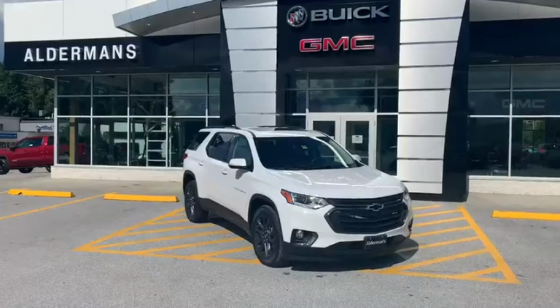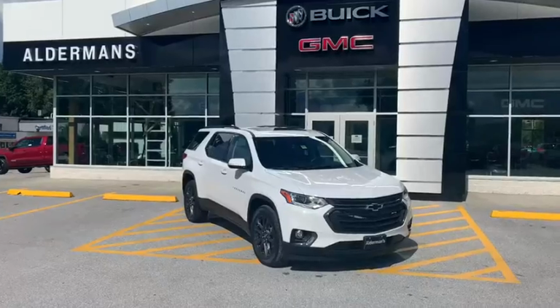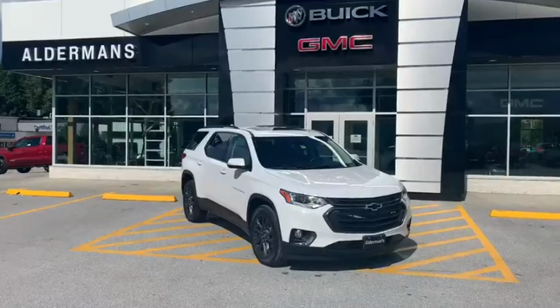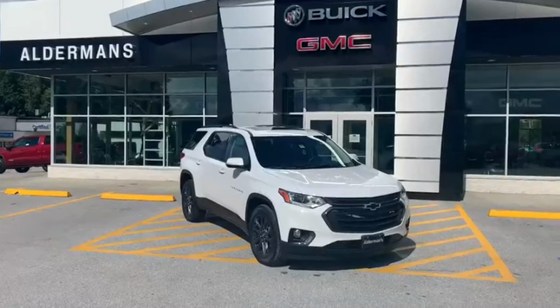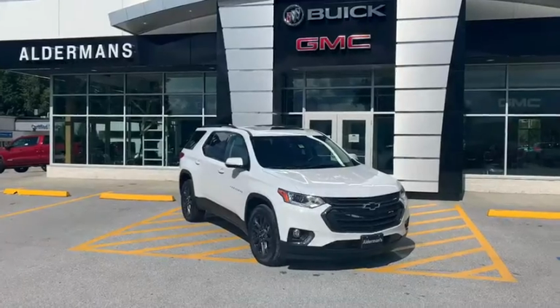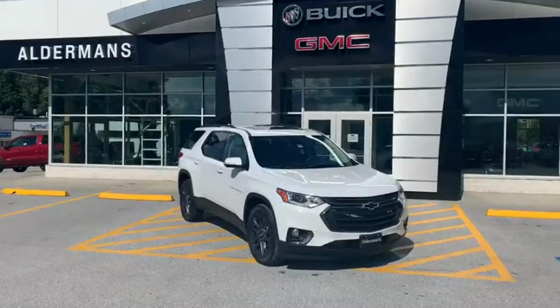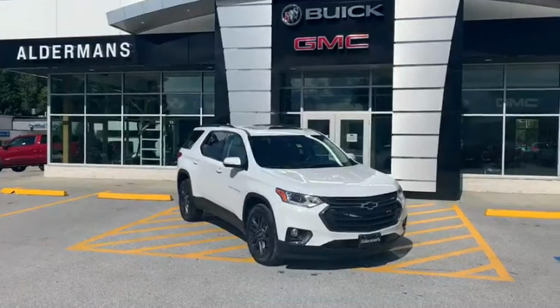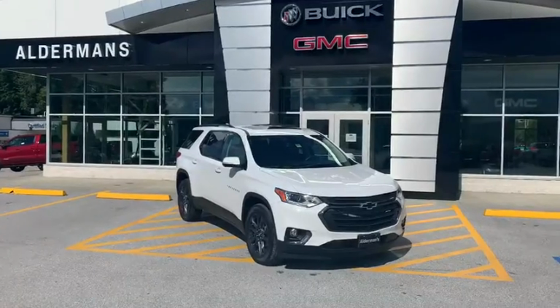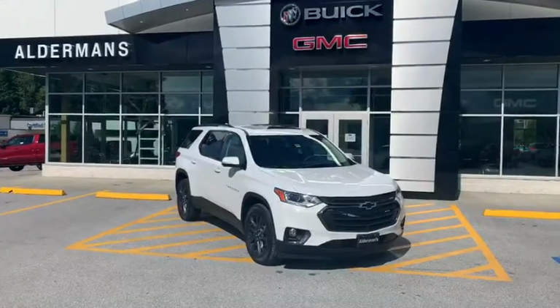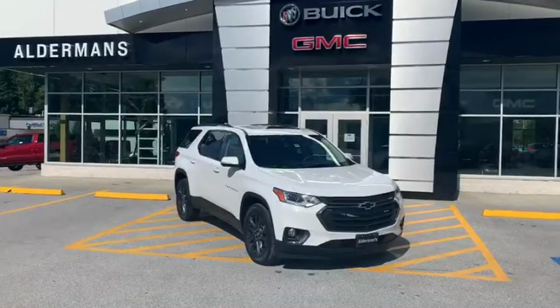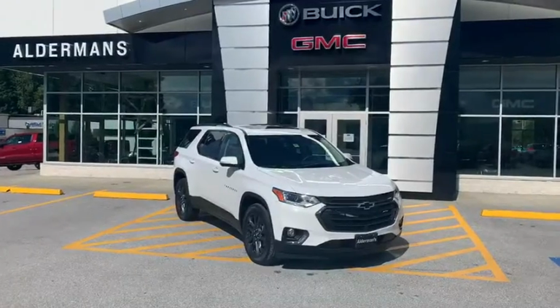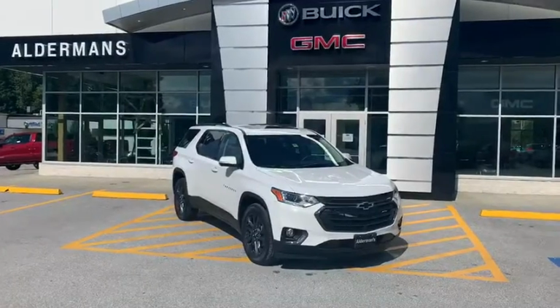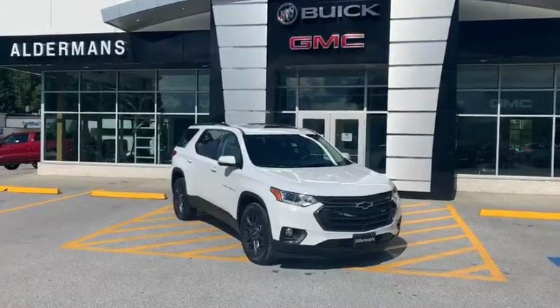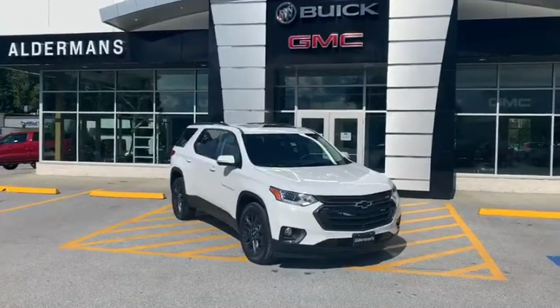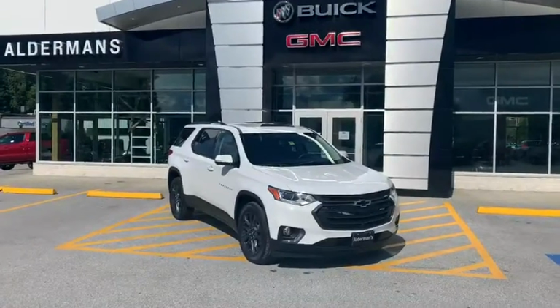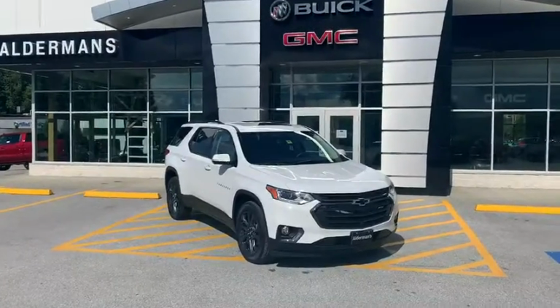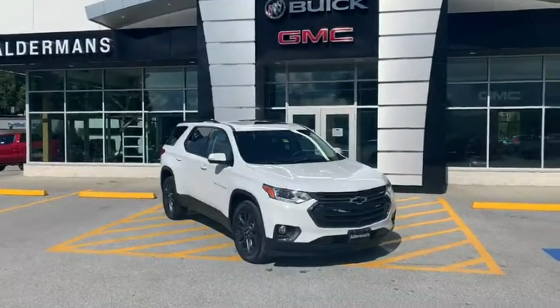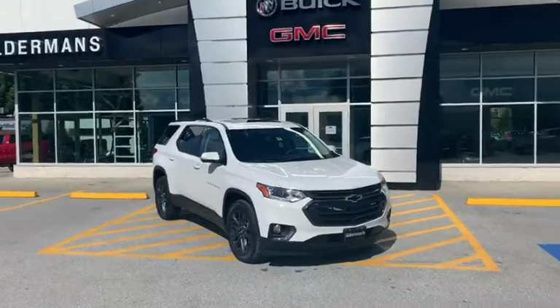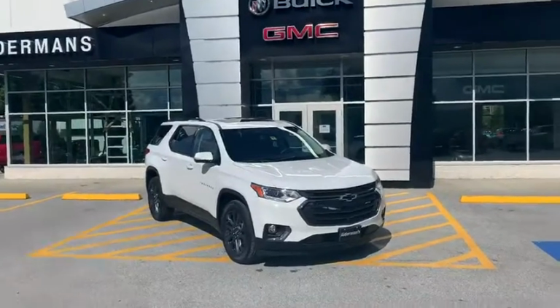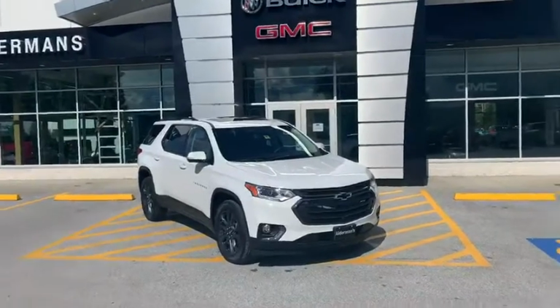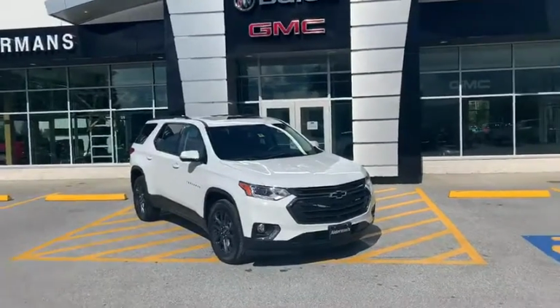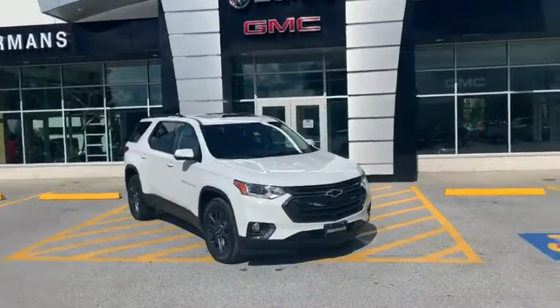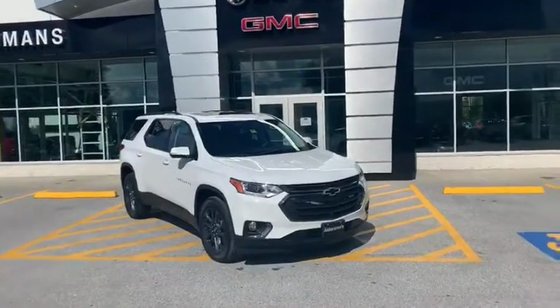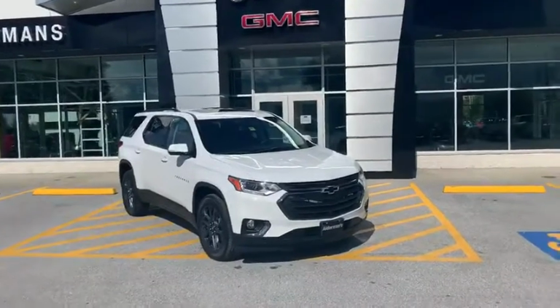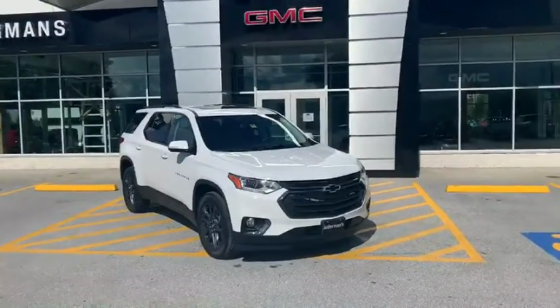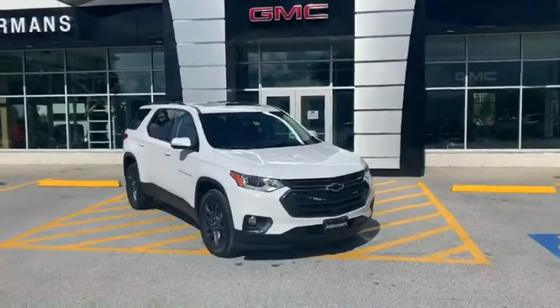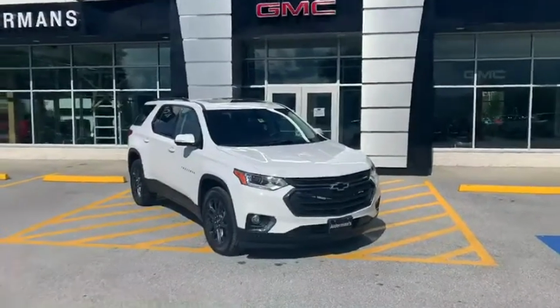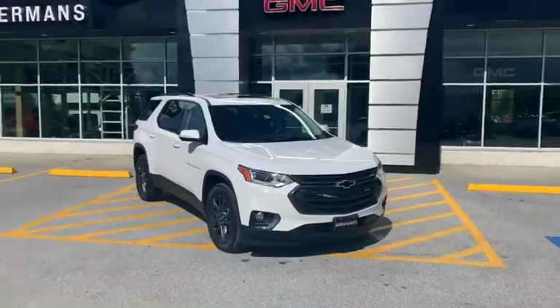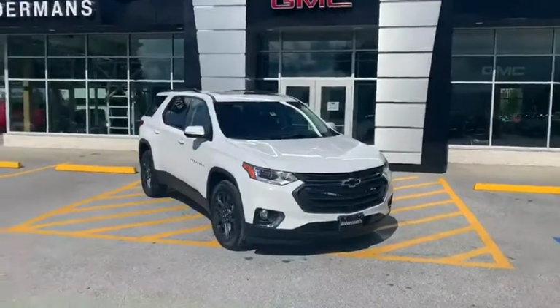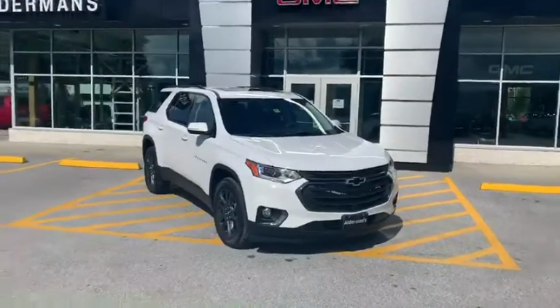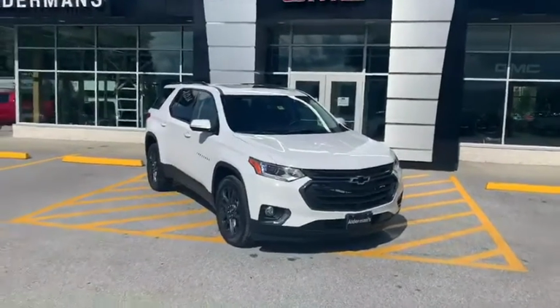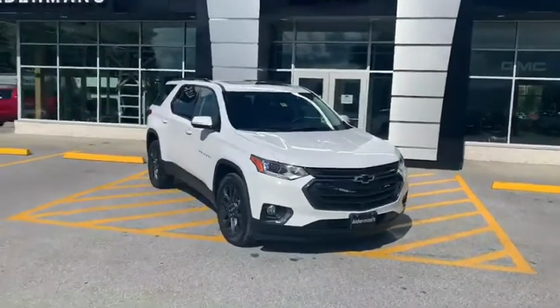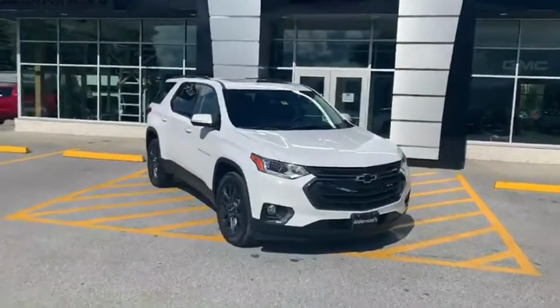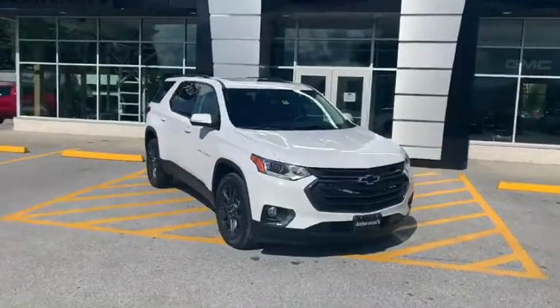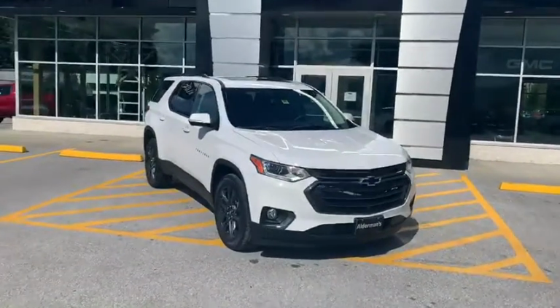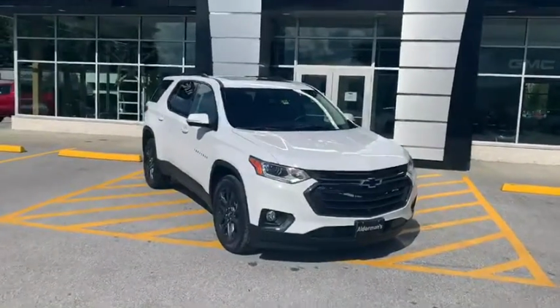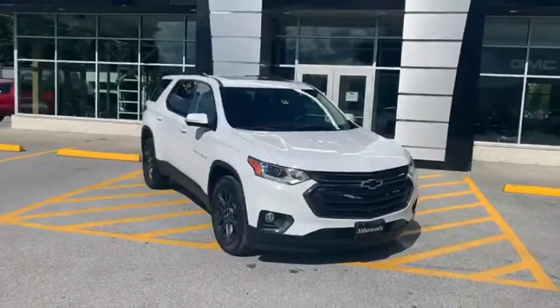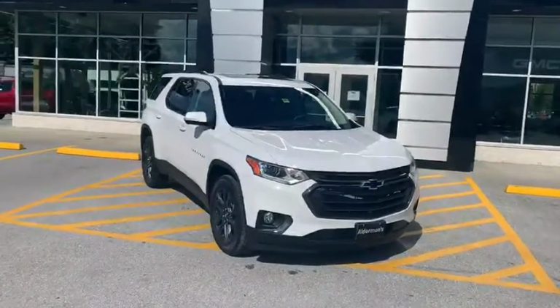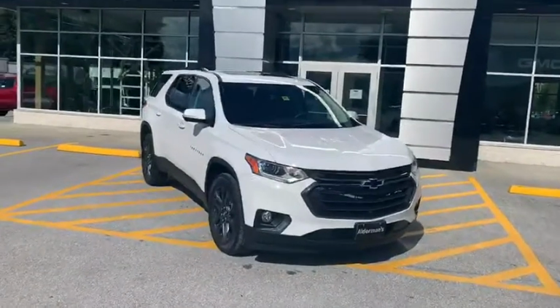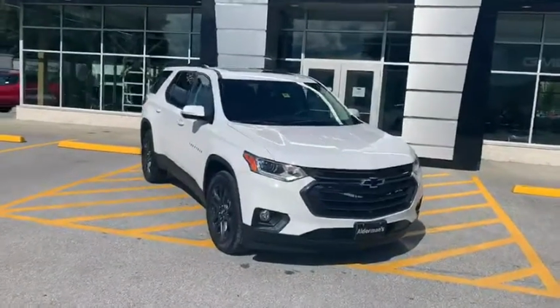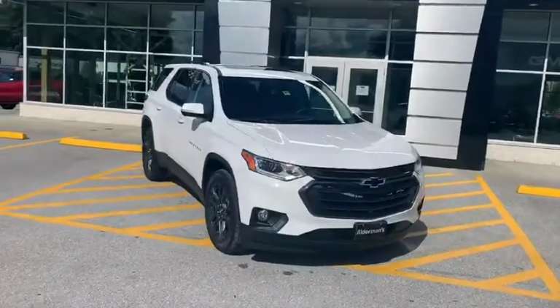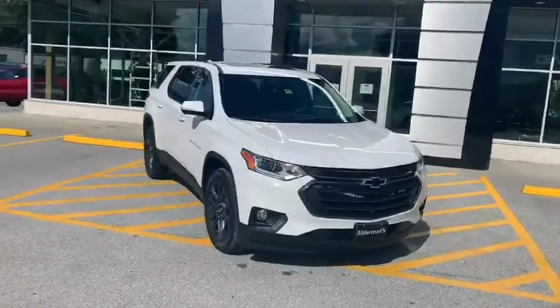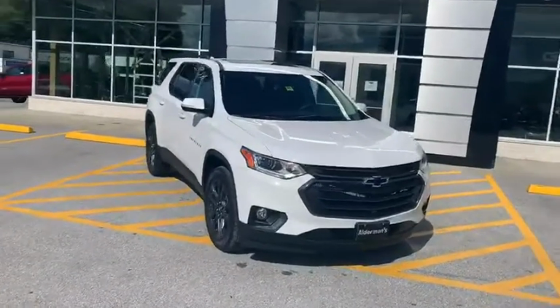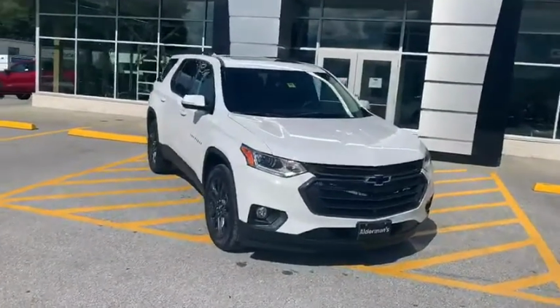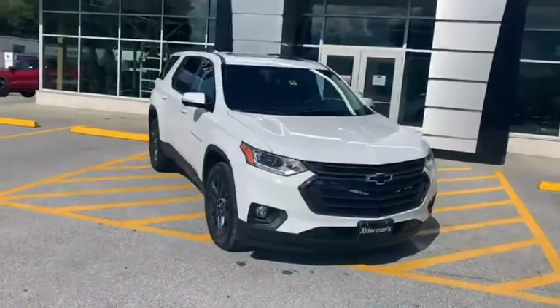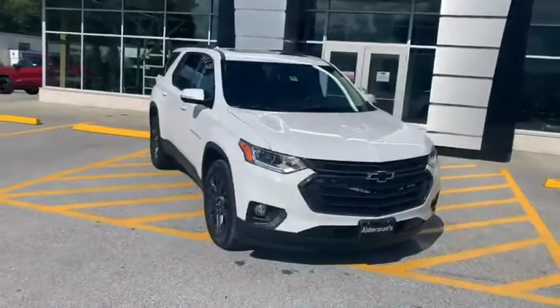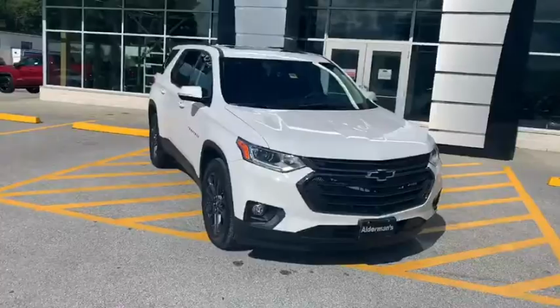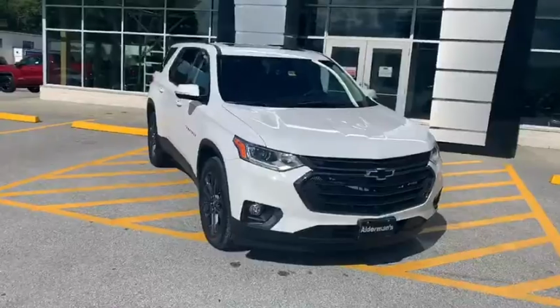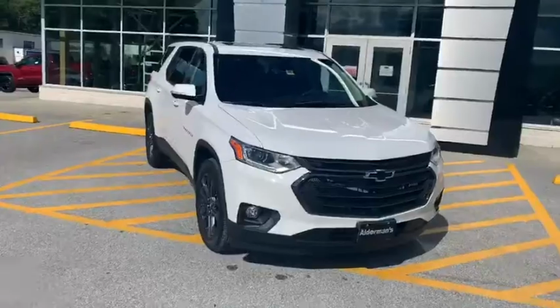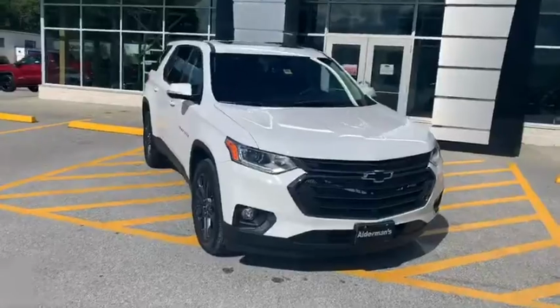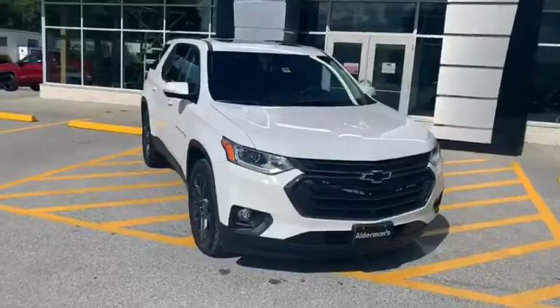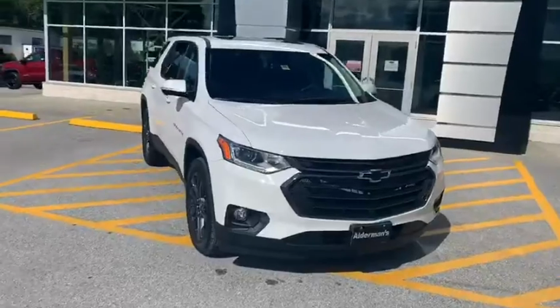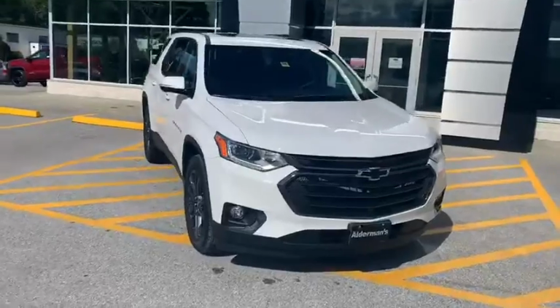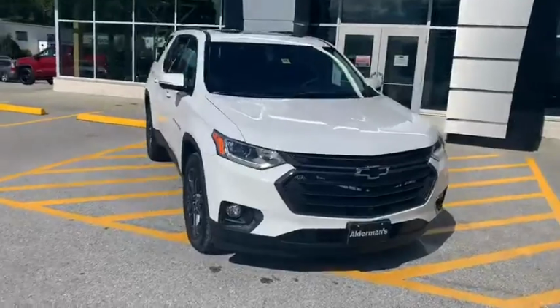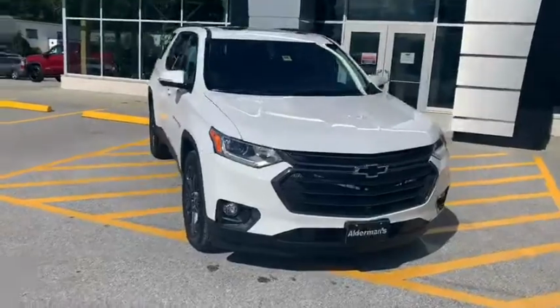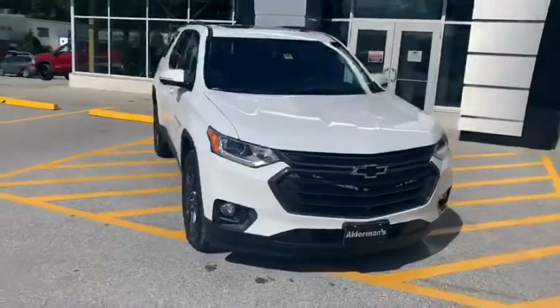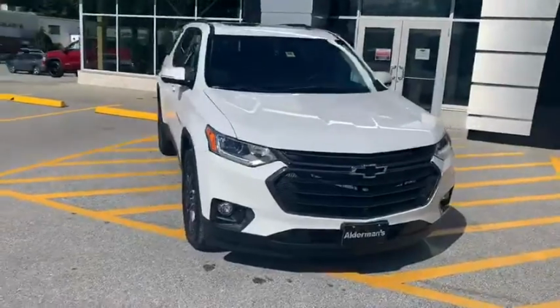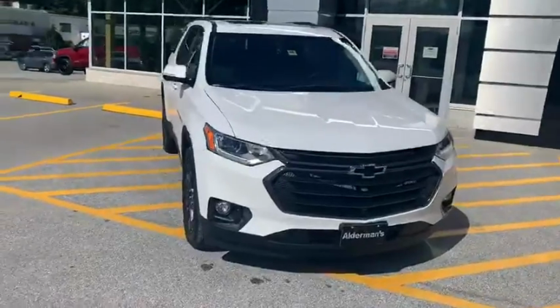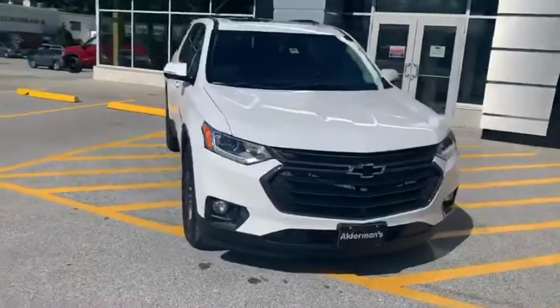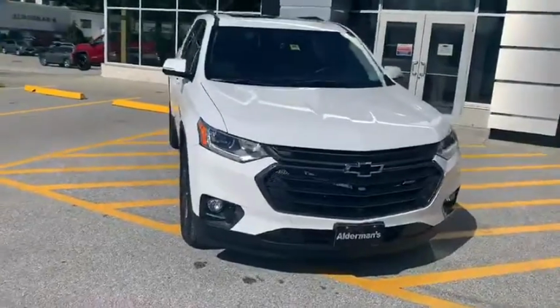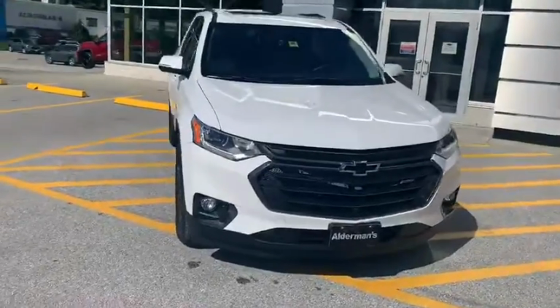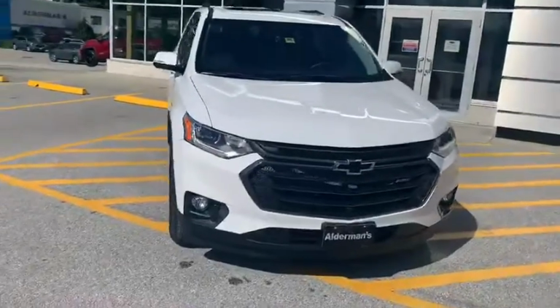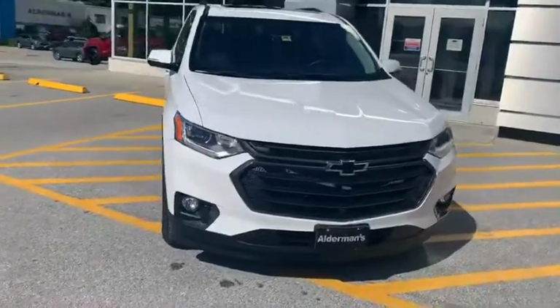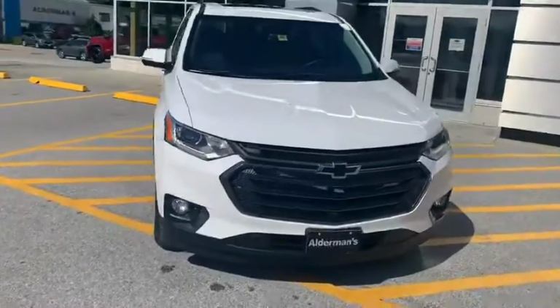Good afternoon Karen, Brian here at Alderman Chevrolet Buick and GMC, and I wanted to show off this beautiful Chevy Traverse that you inquired about.